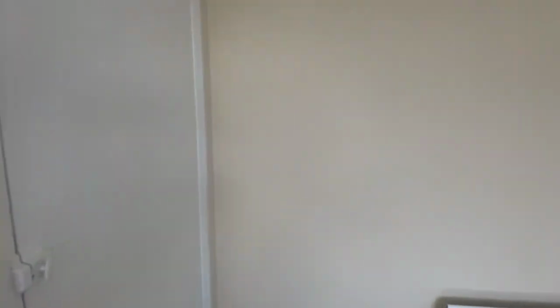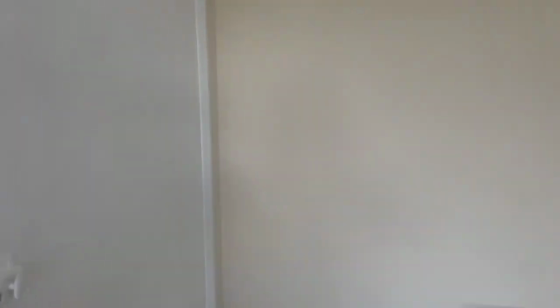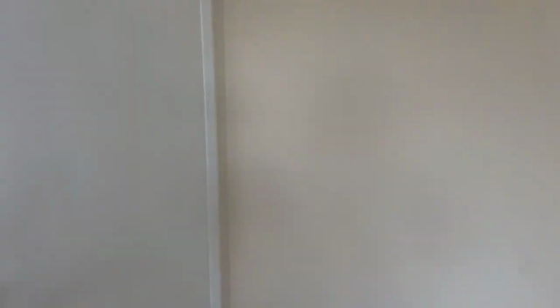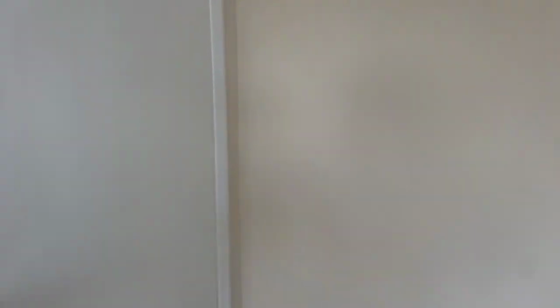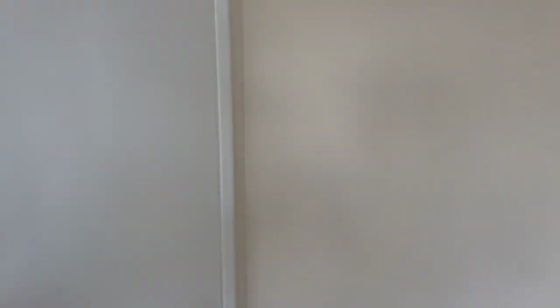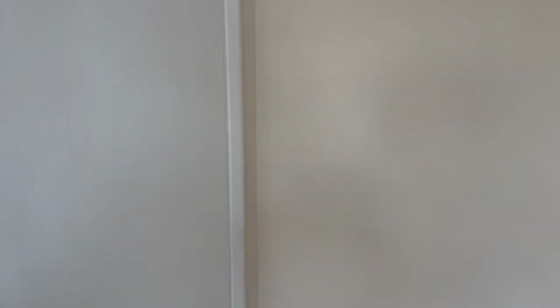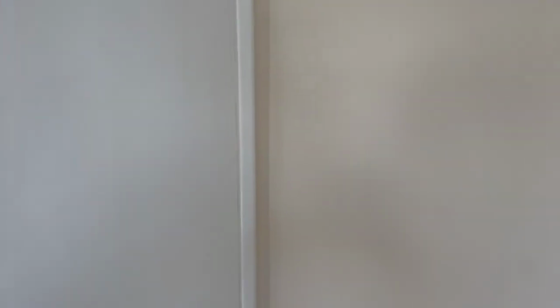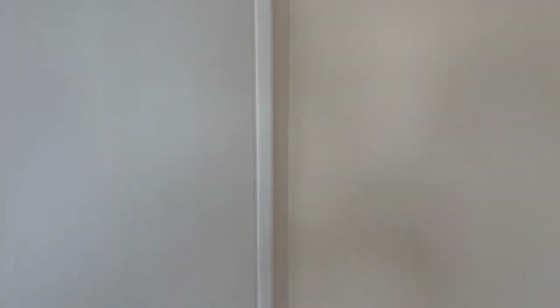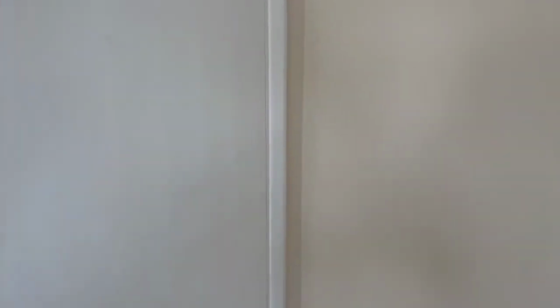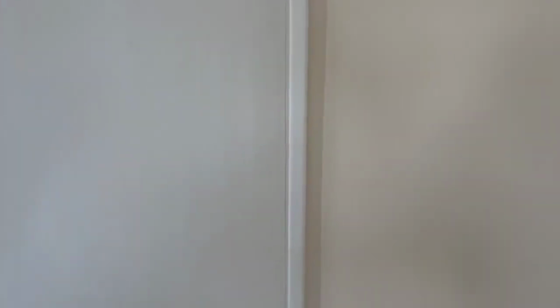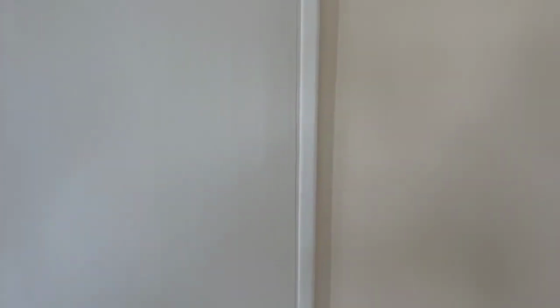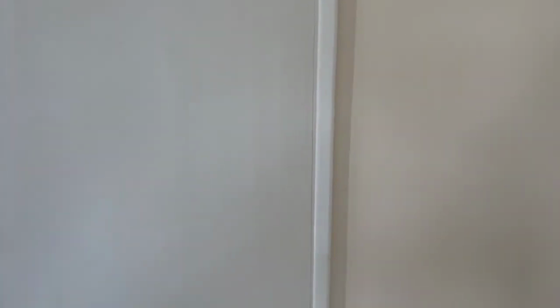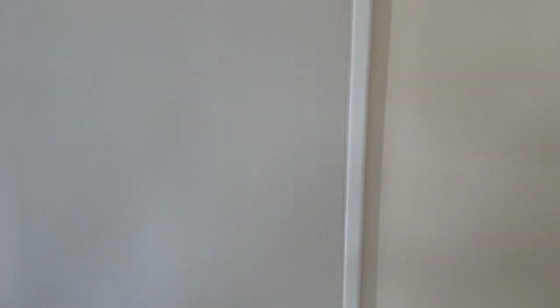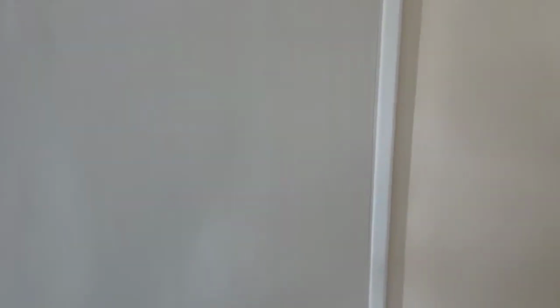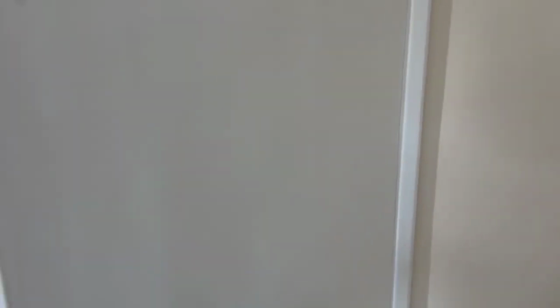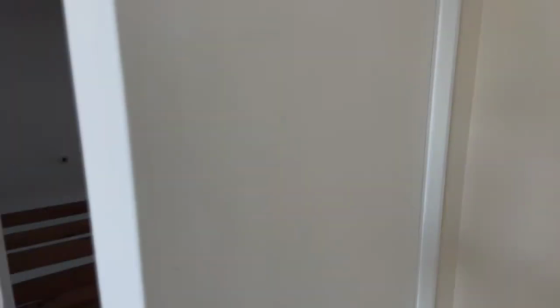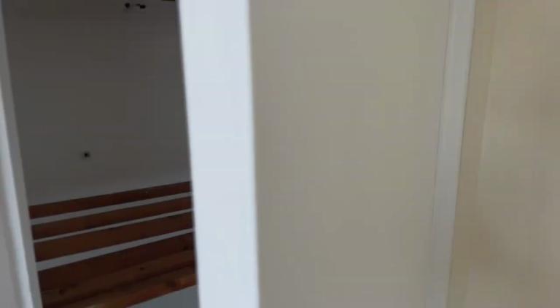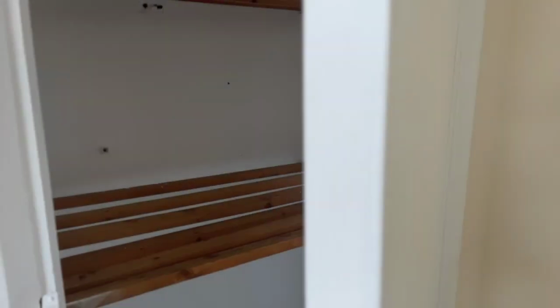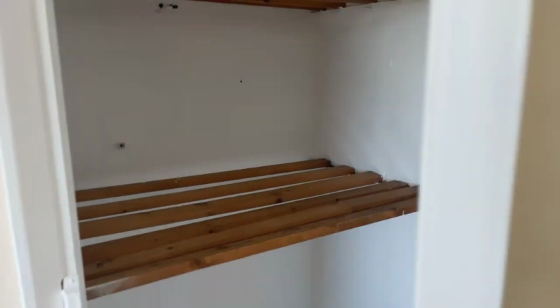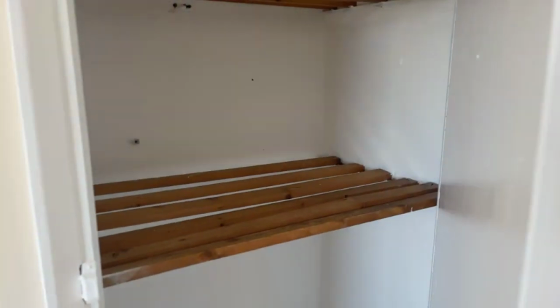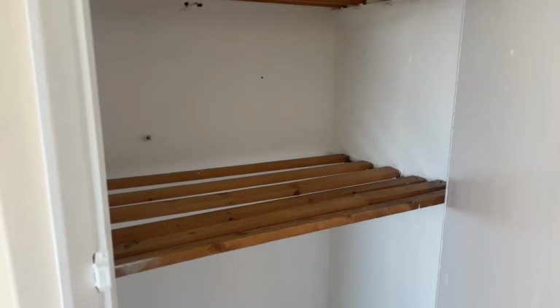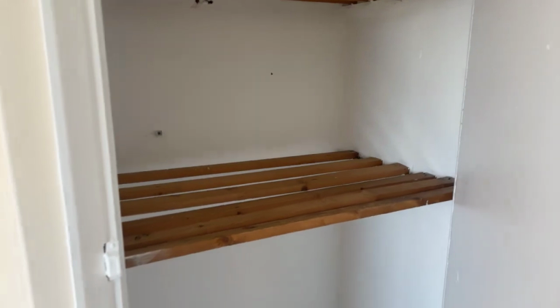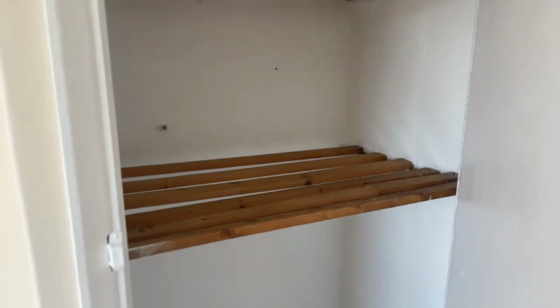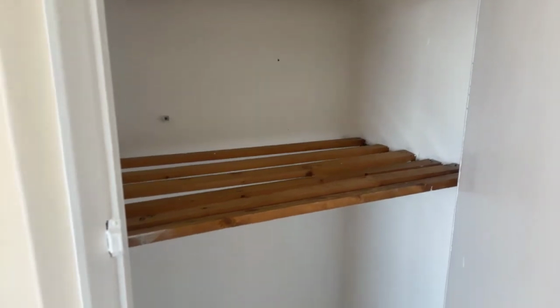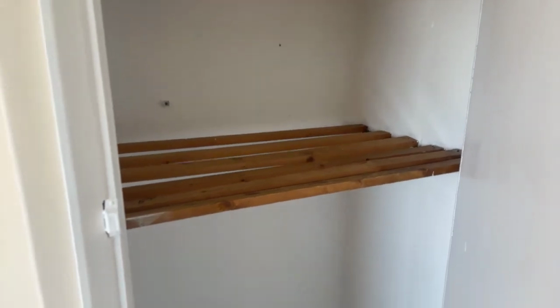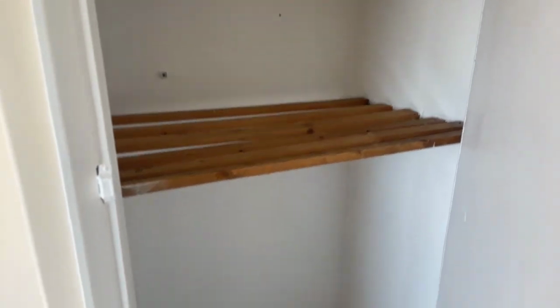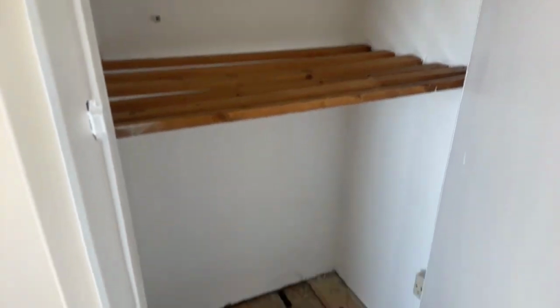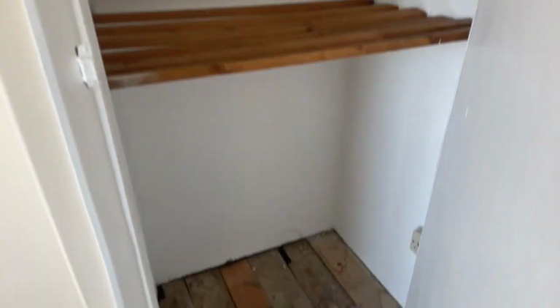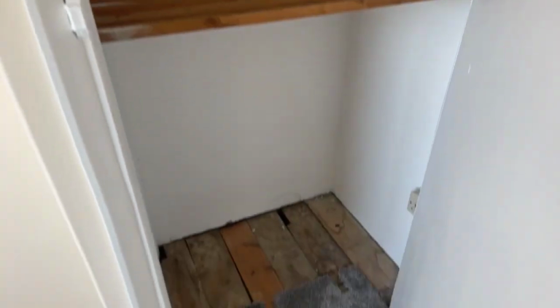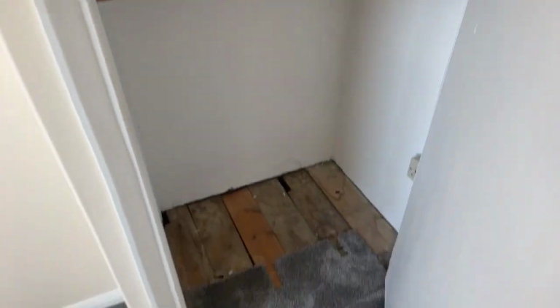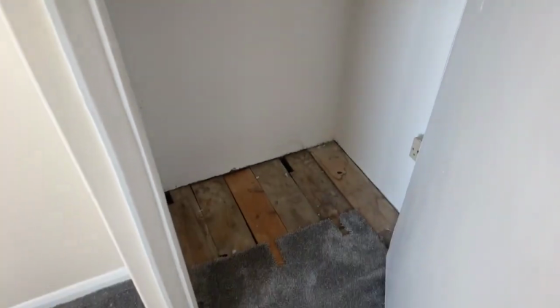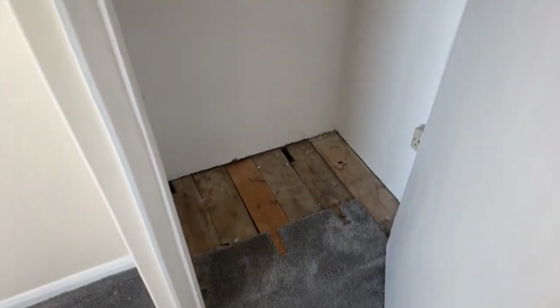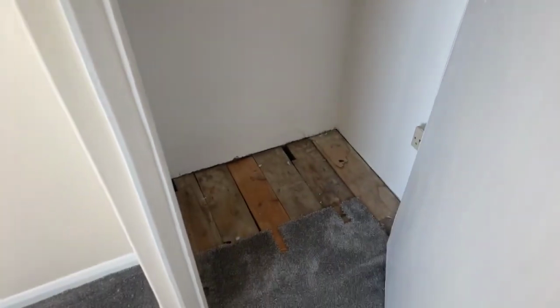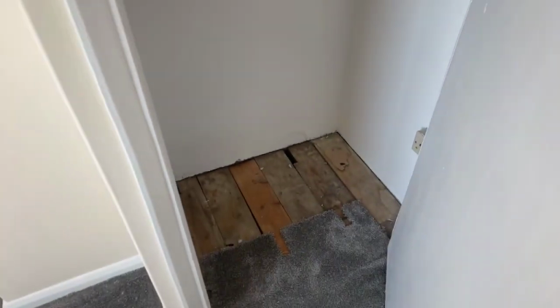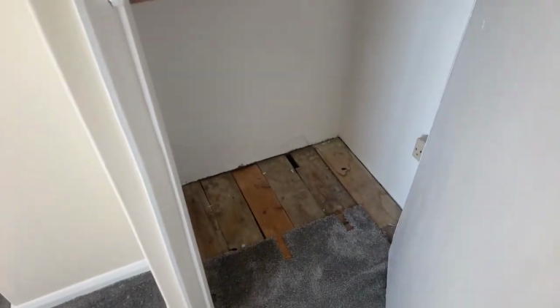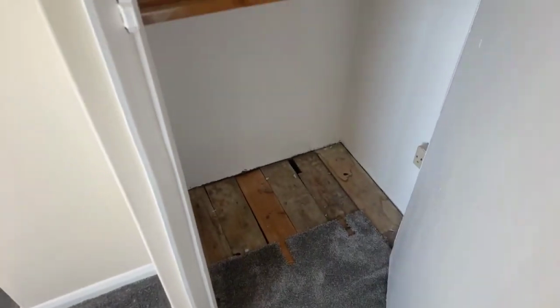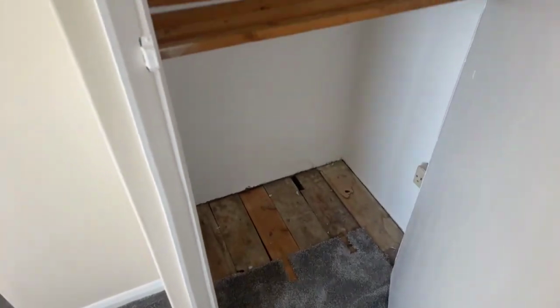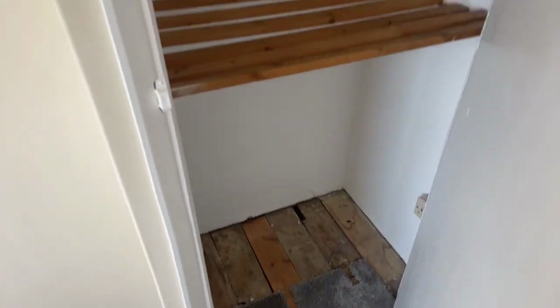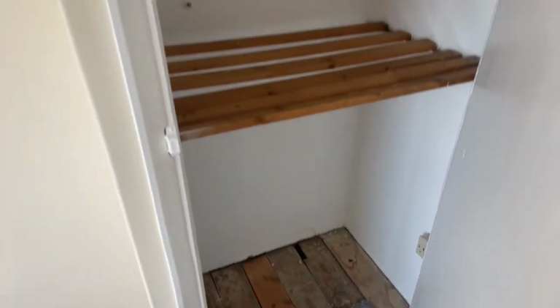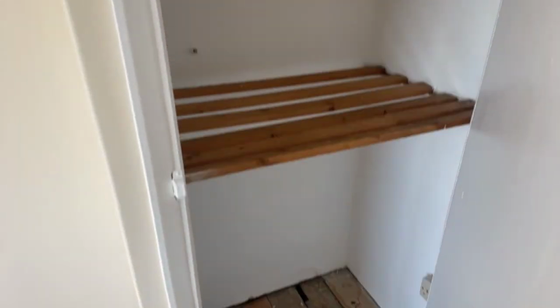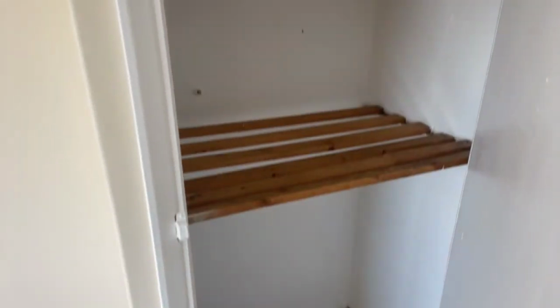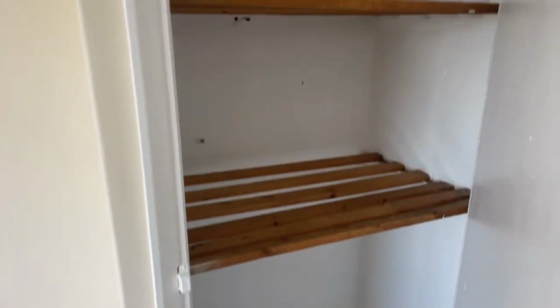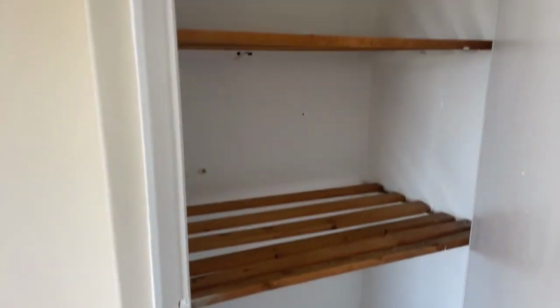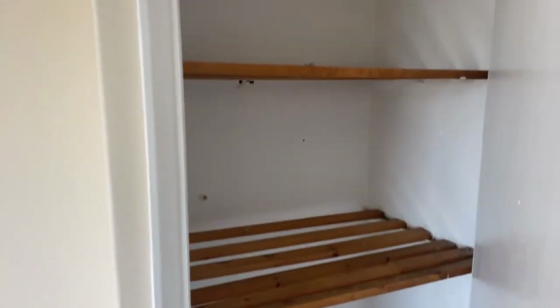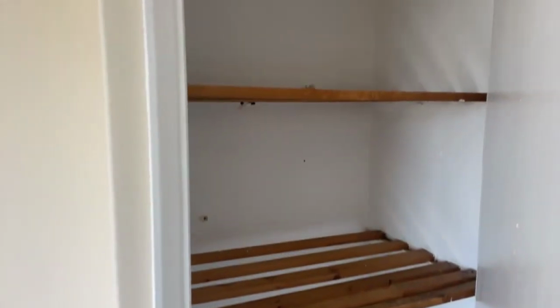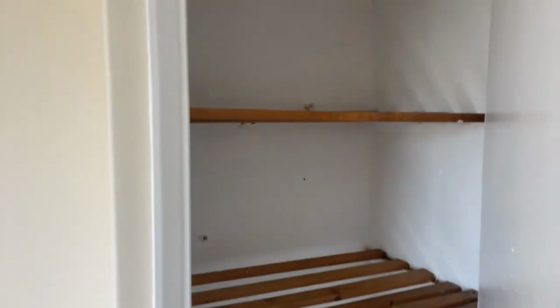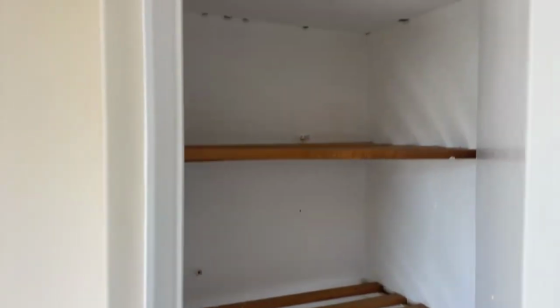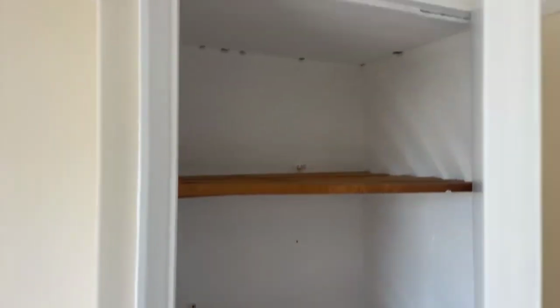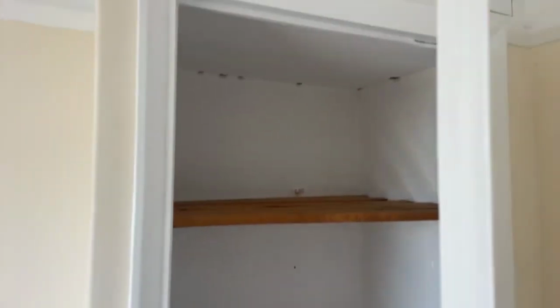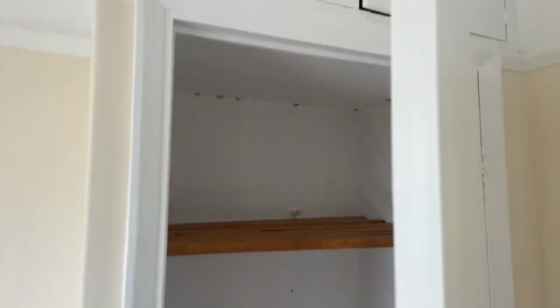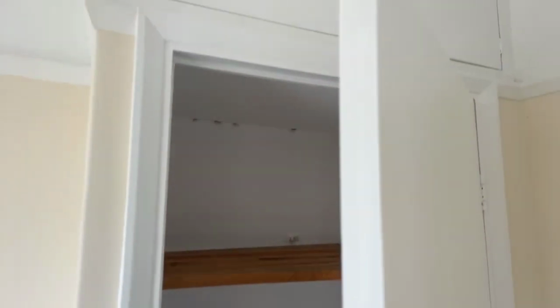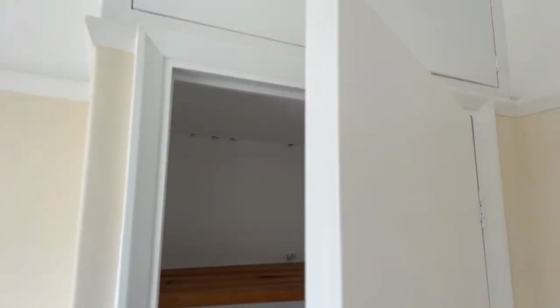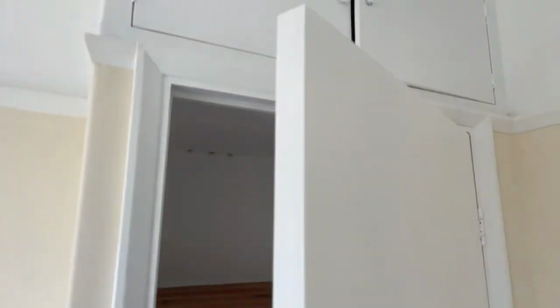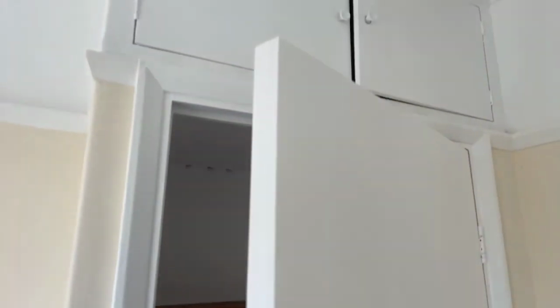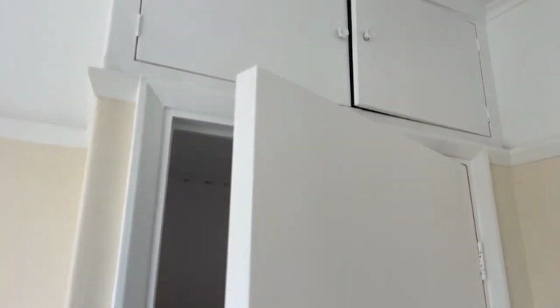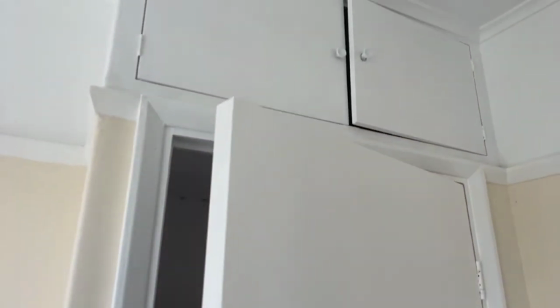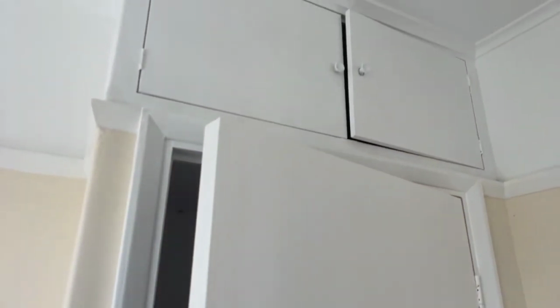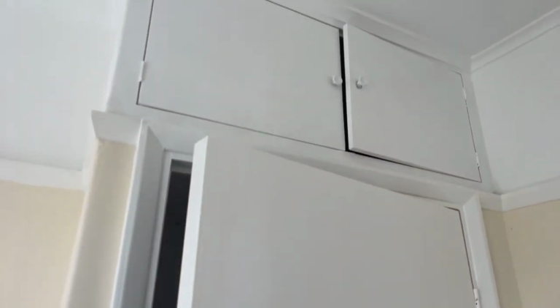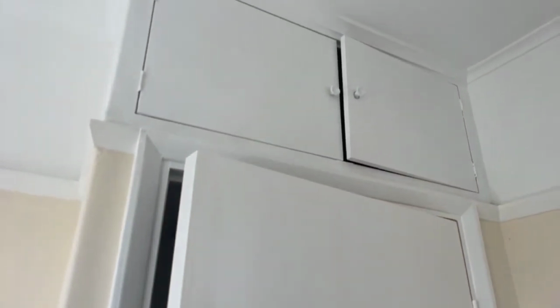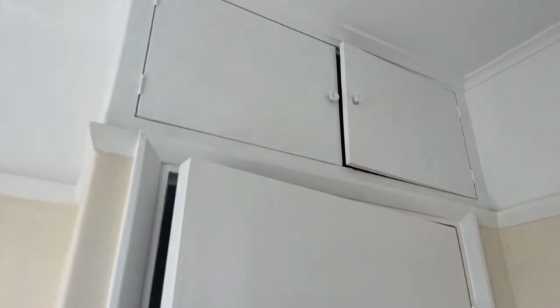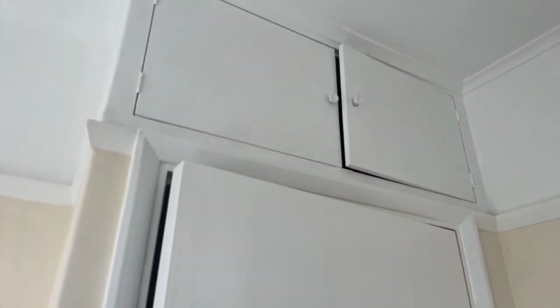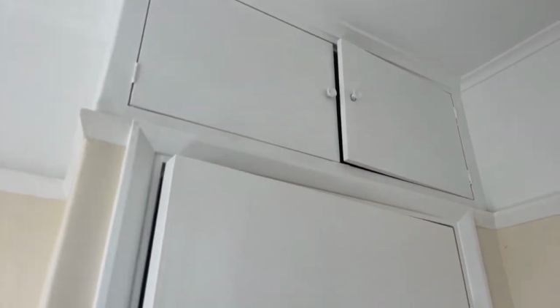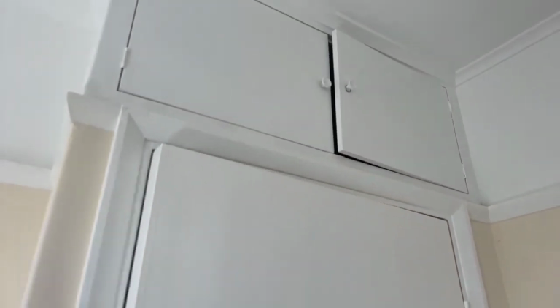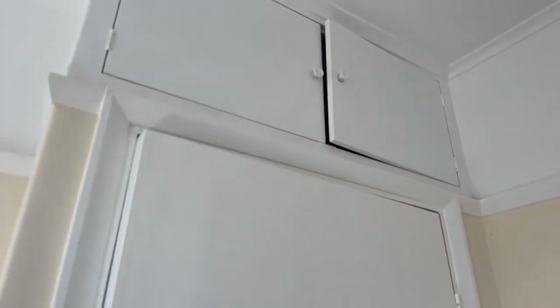You've also got some storage here as well which could be used as a wardrobe, and some more storage up there too.